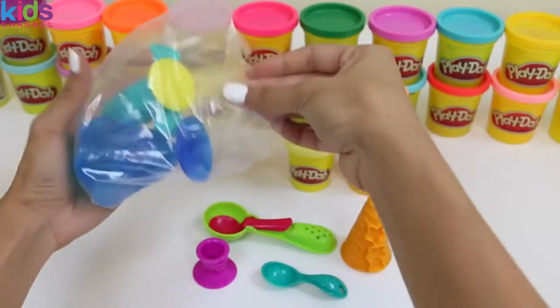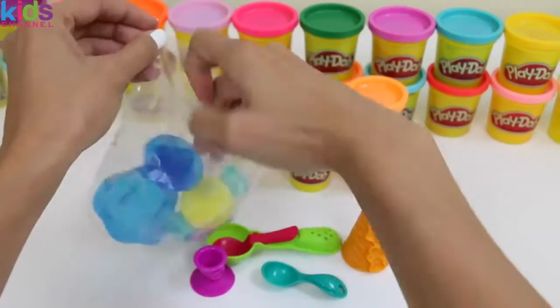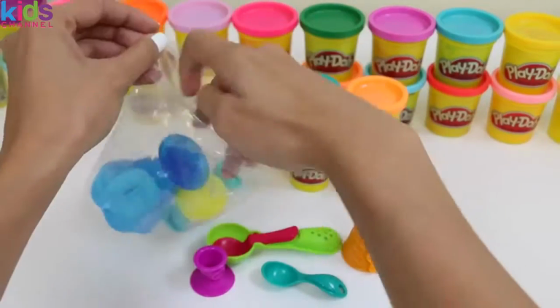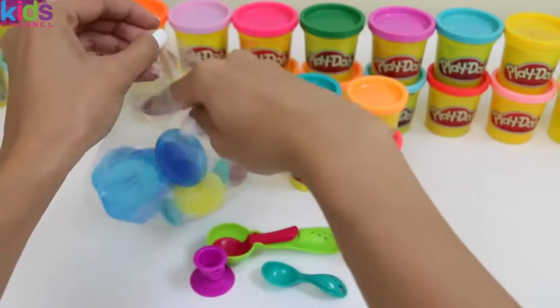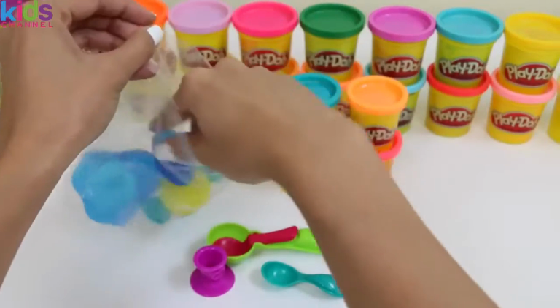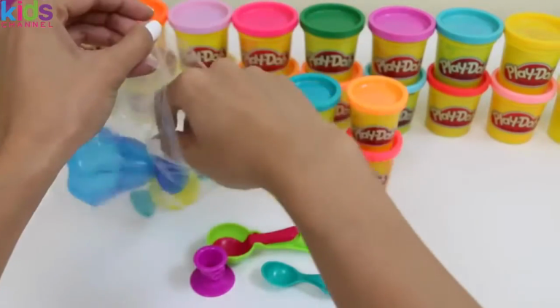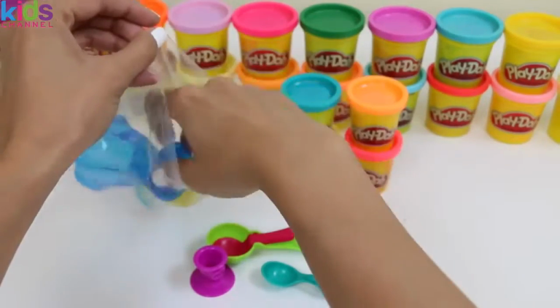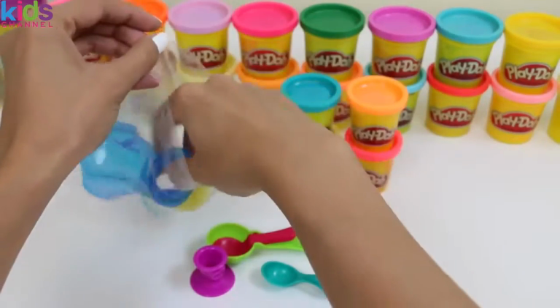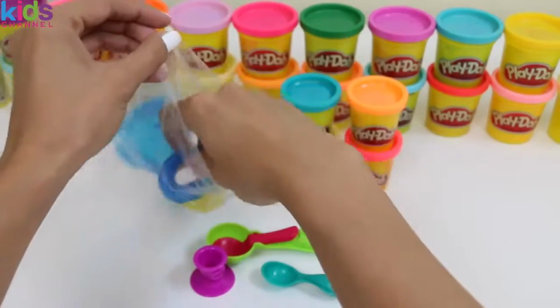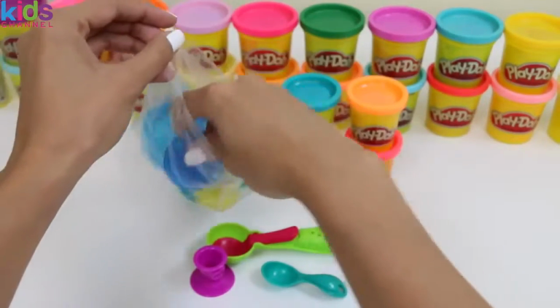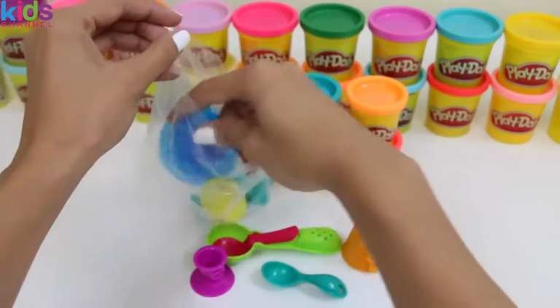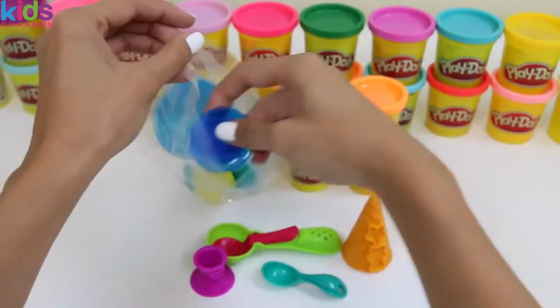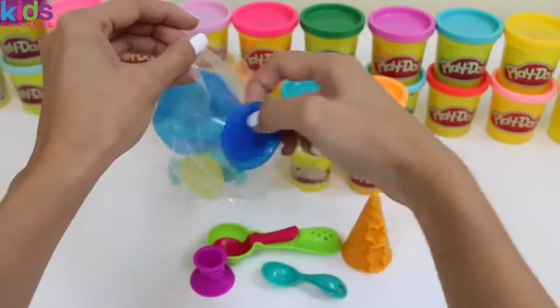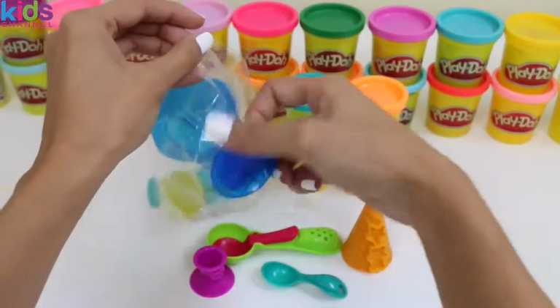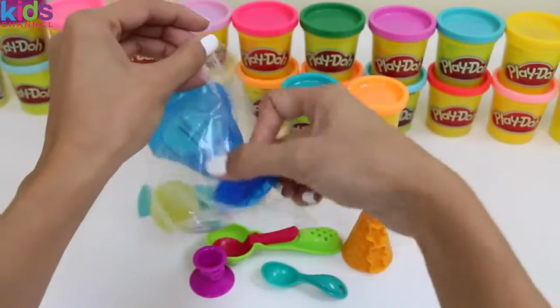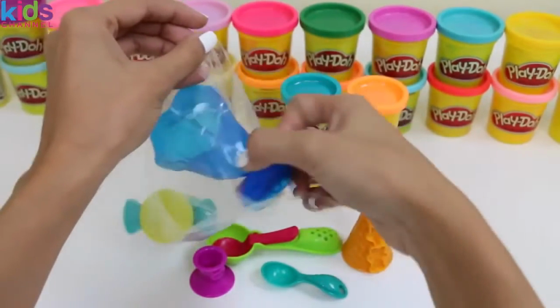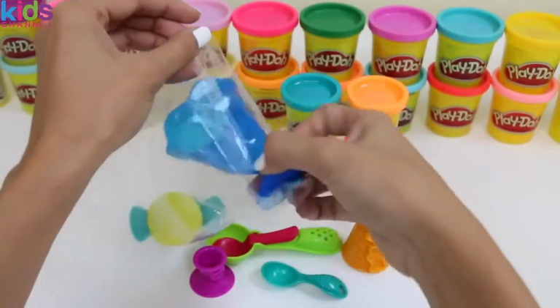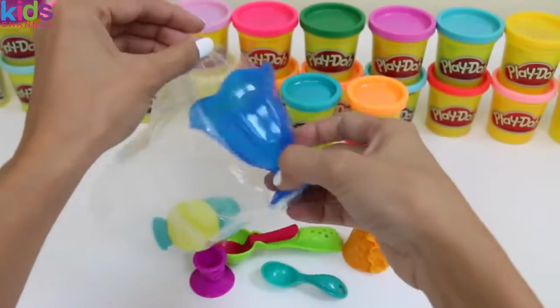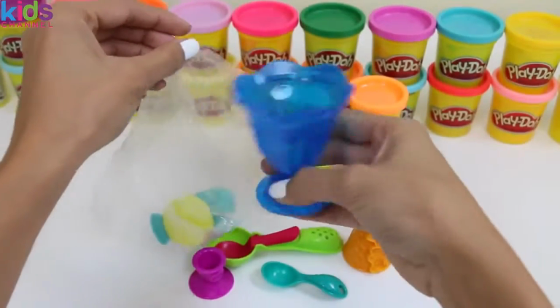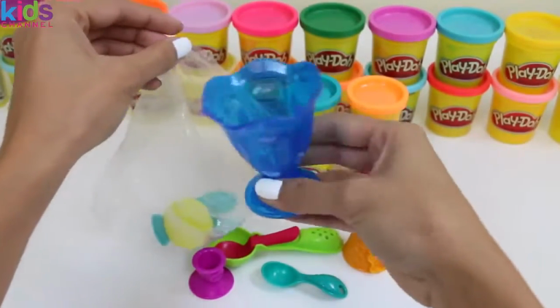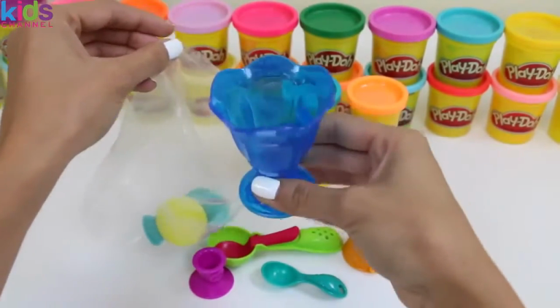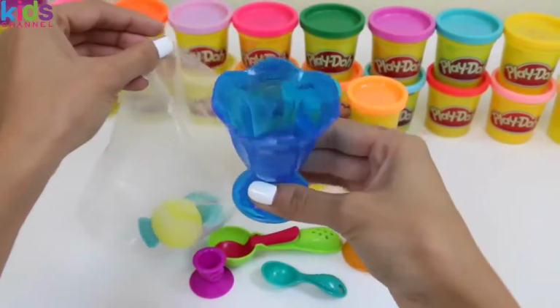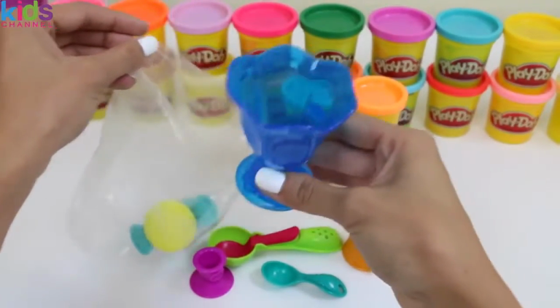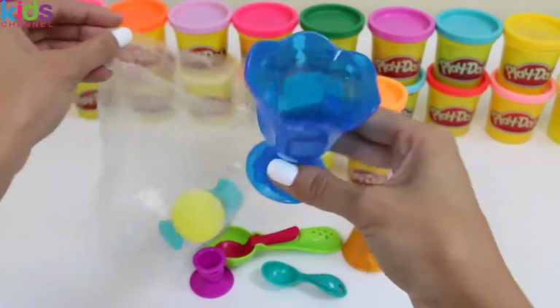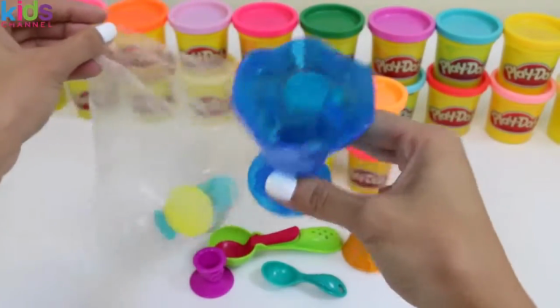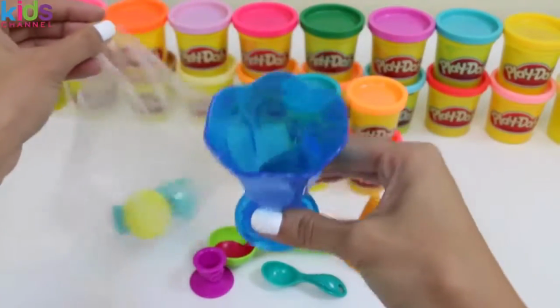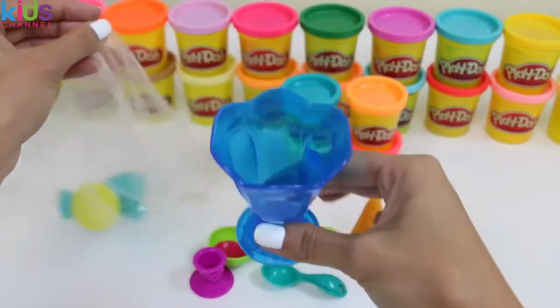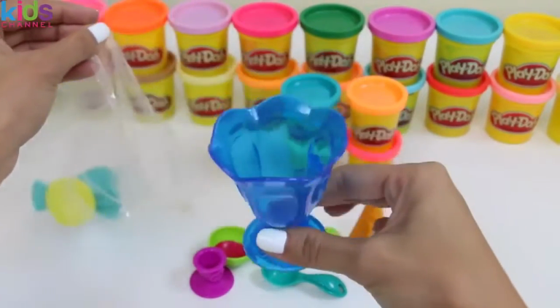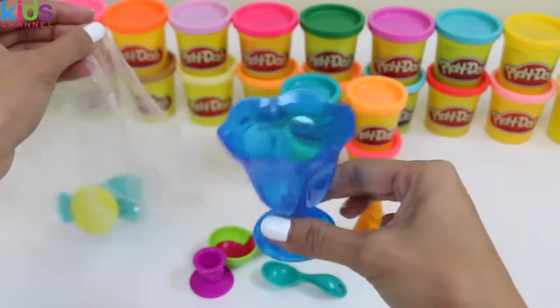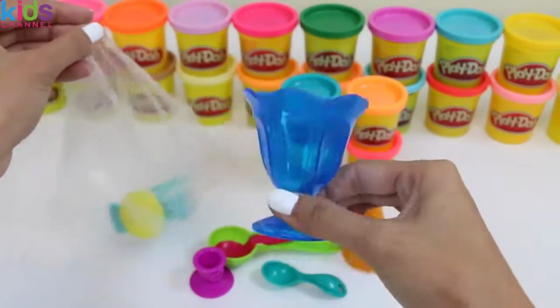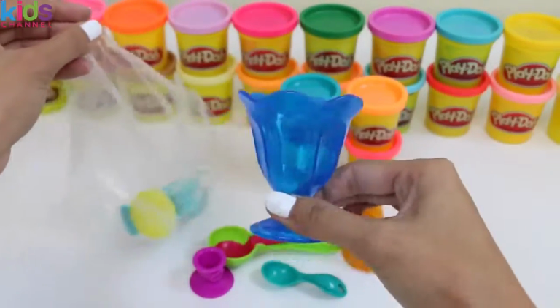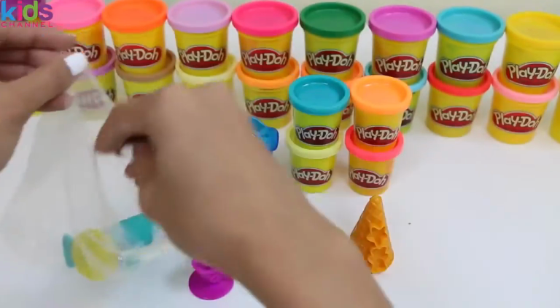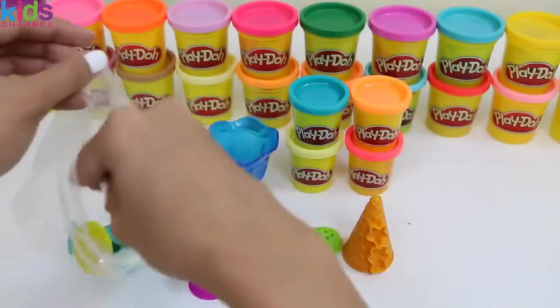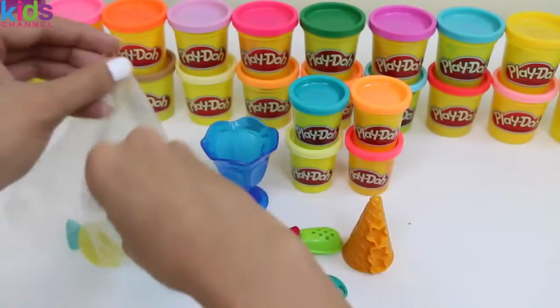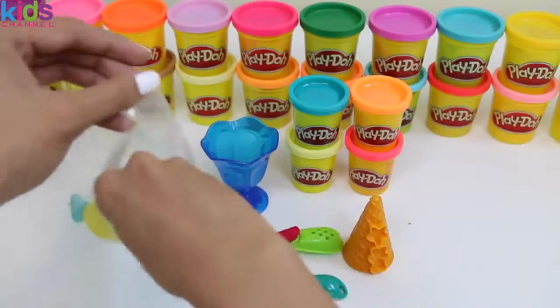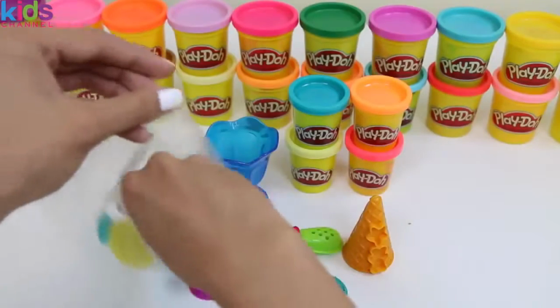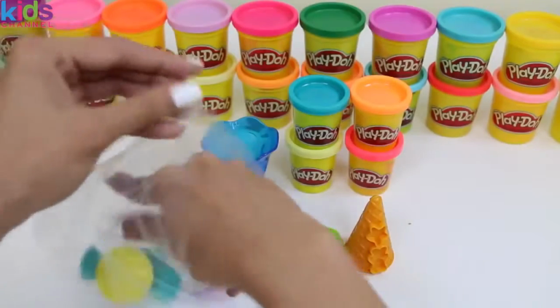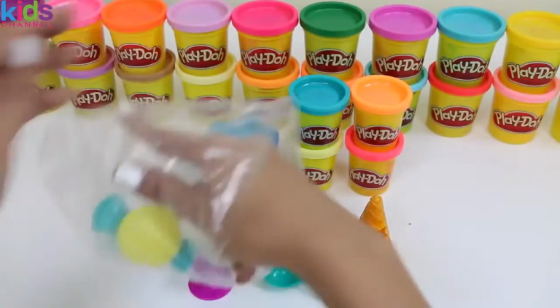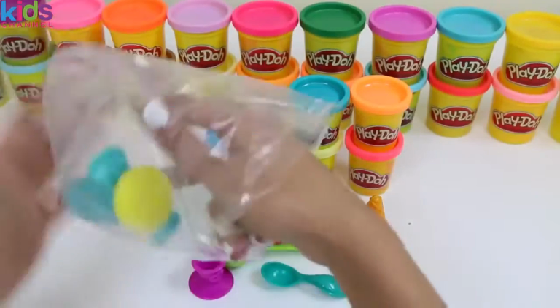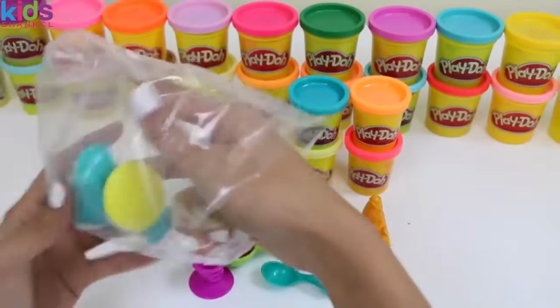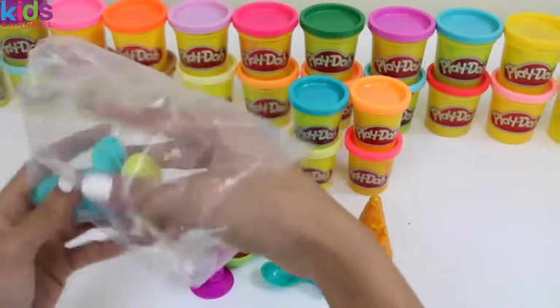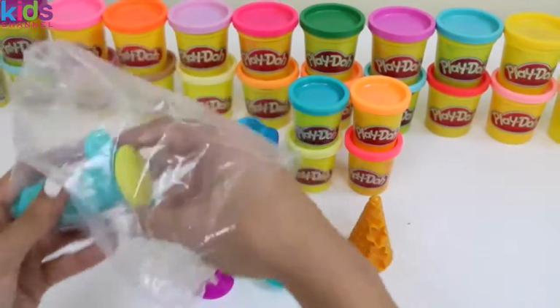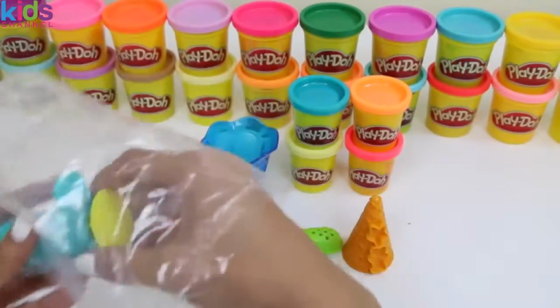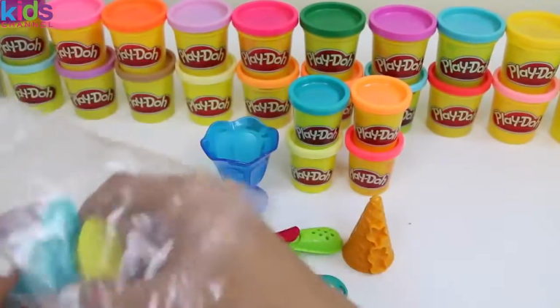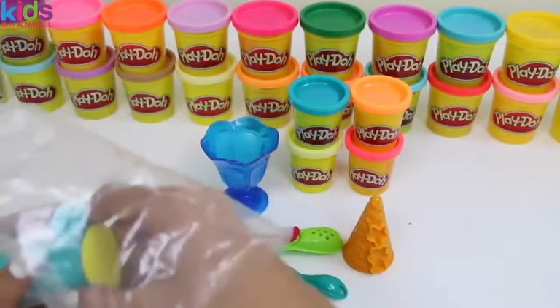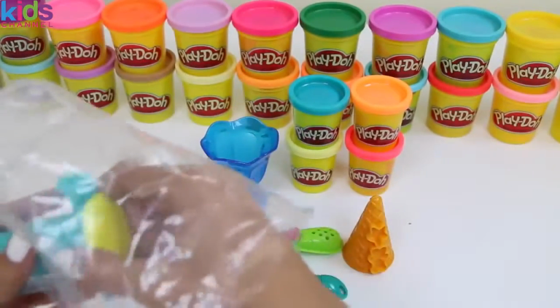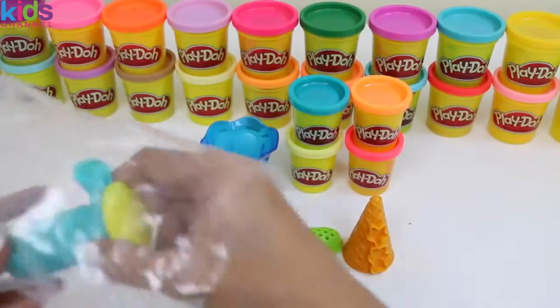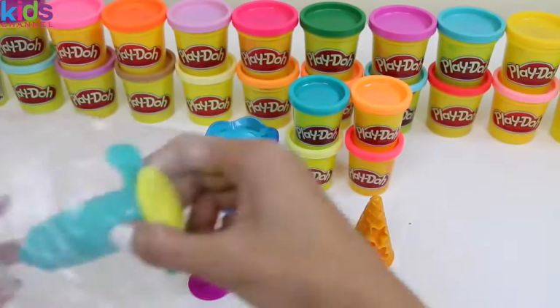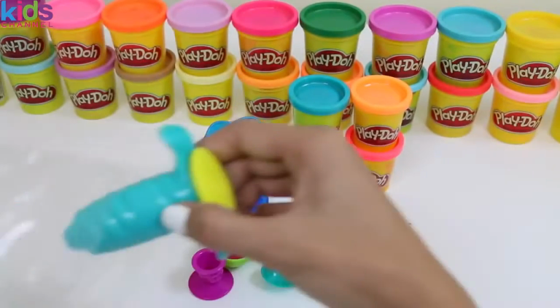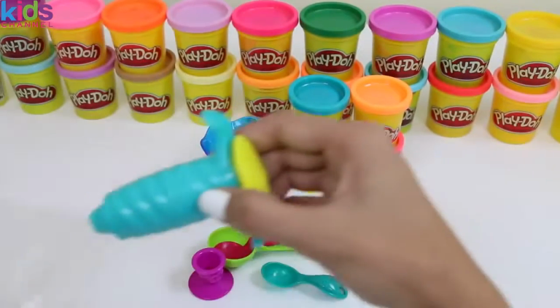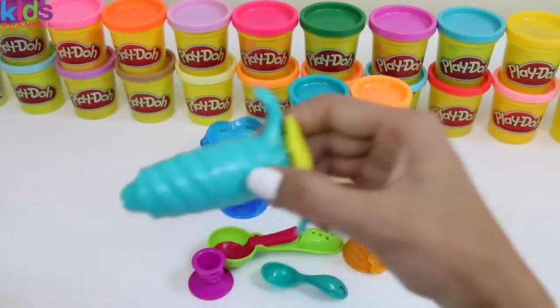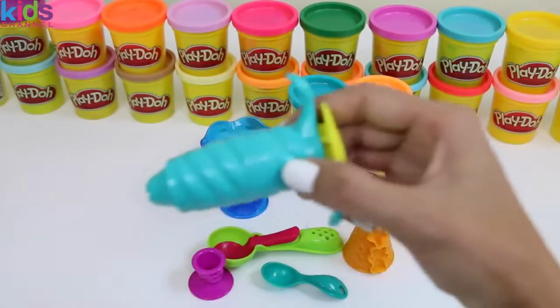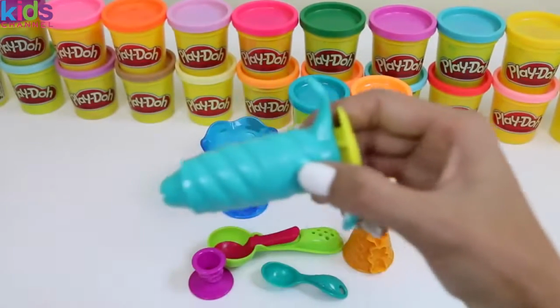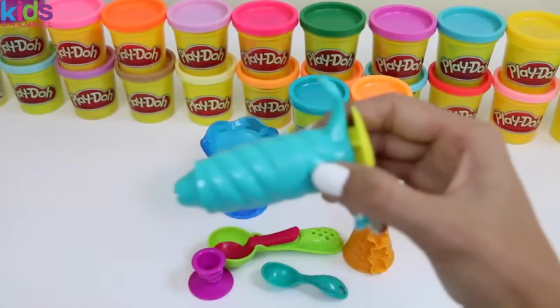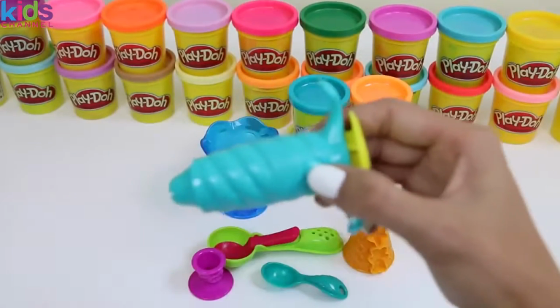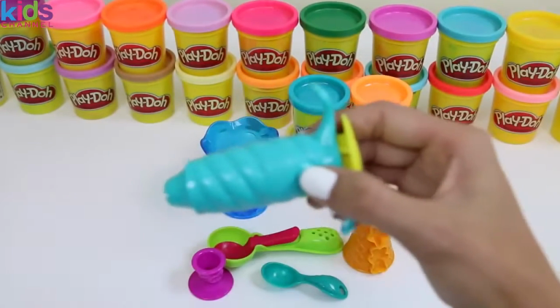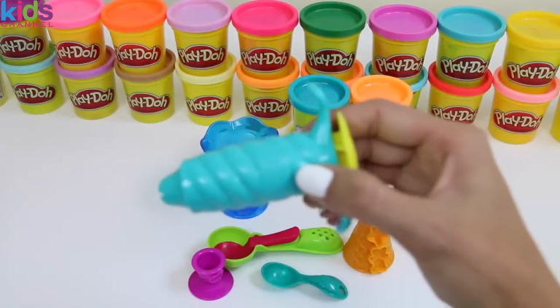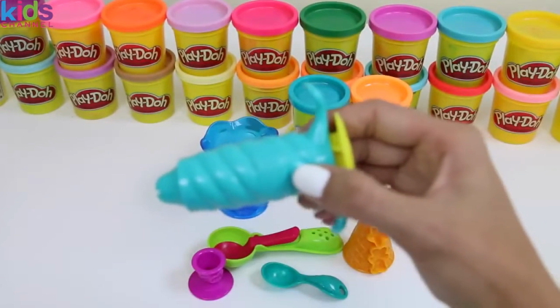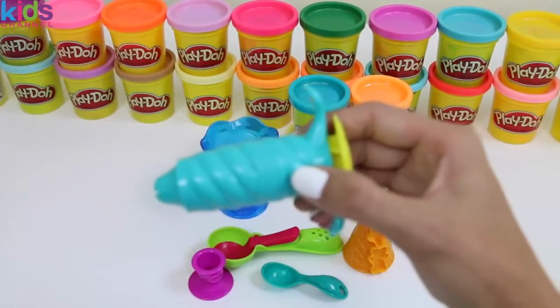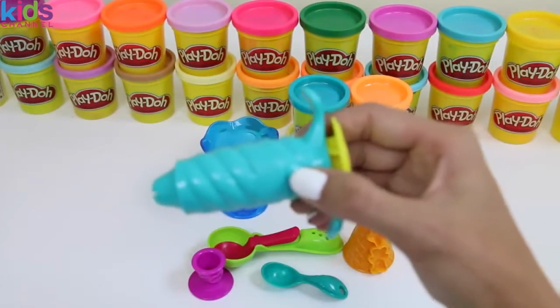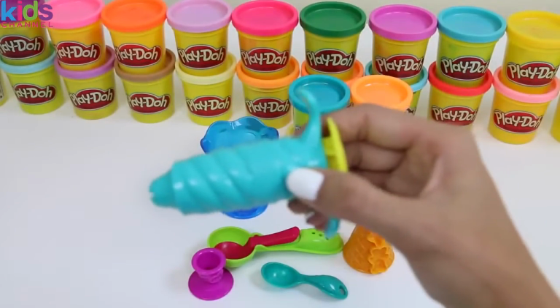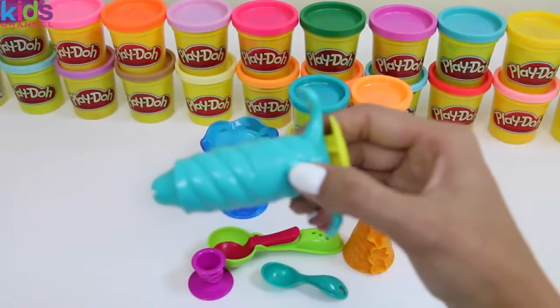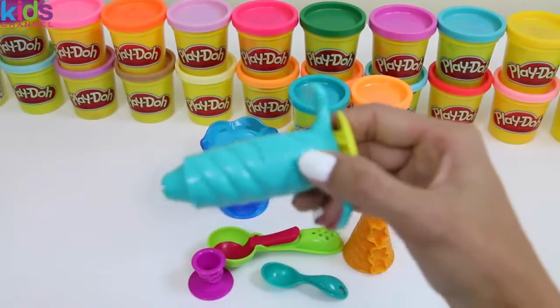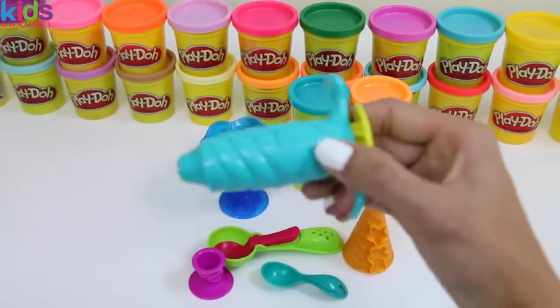Let's open this up. Here's our sundae cup — can't wait to make a sundae. And our Play-Doh extruder.